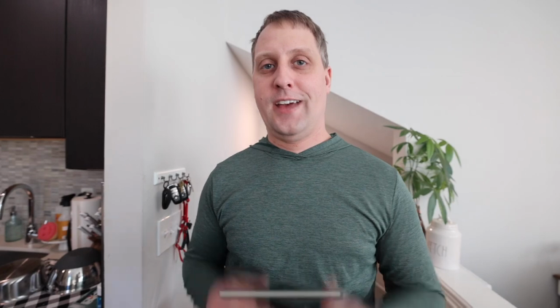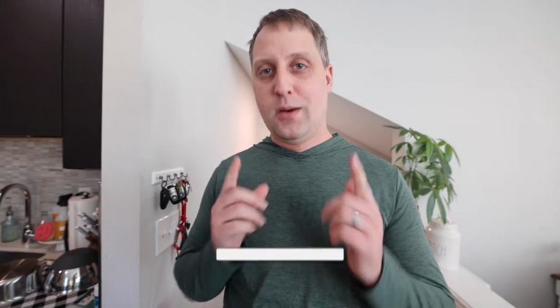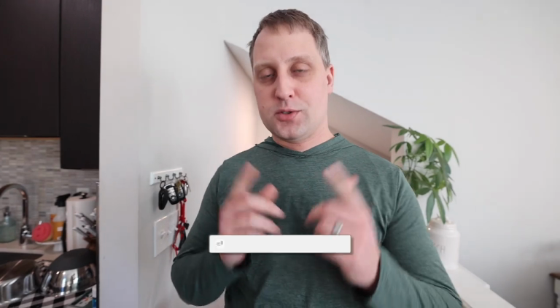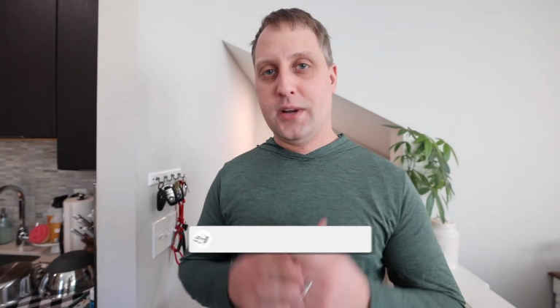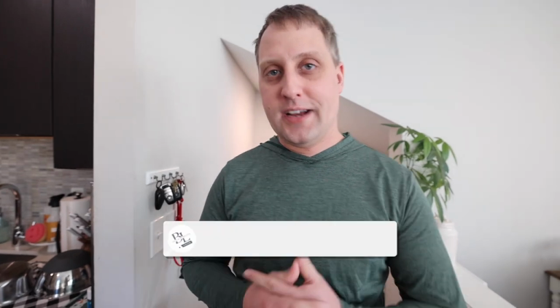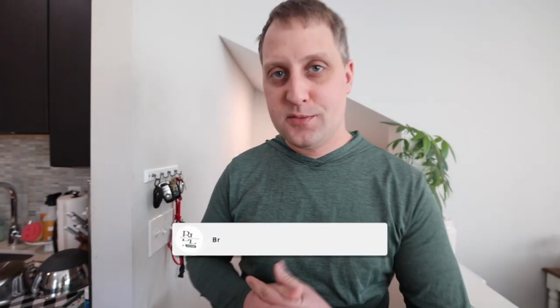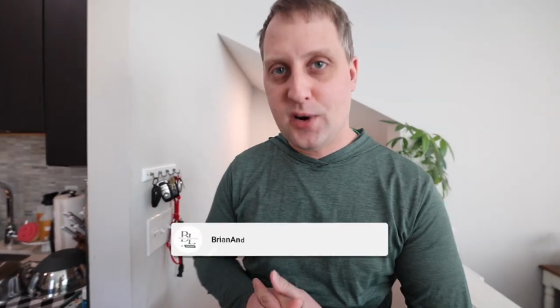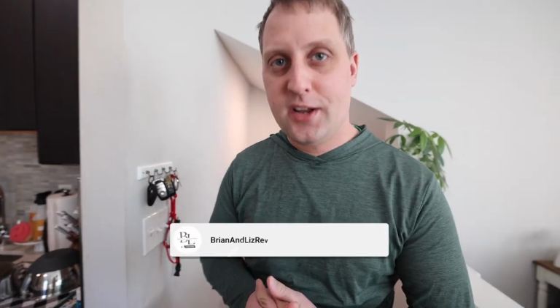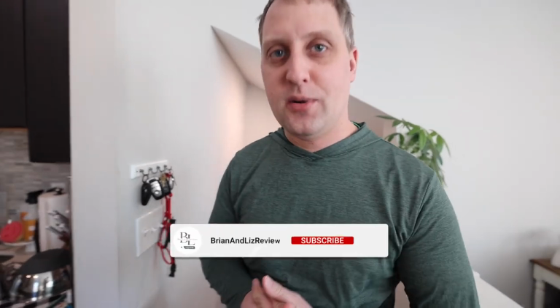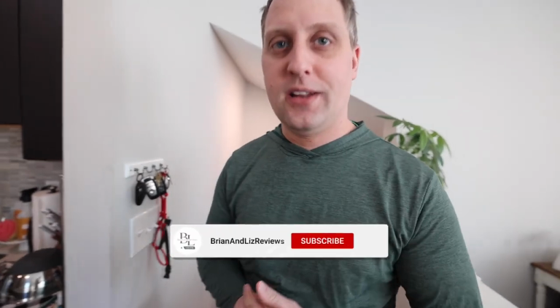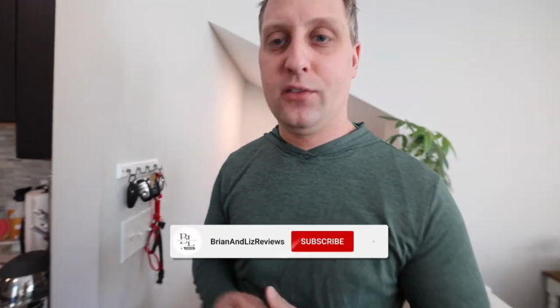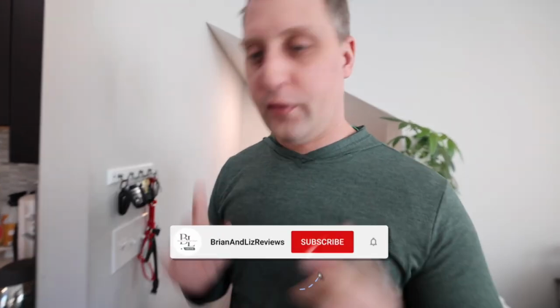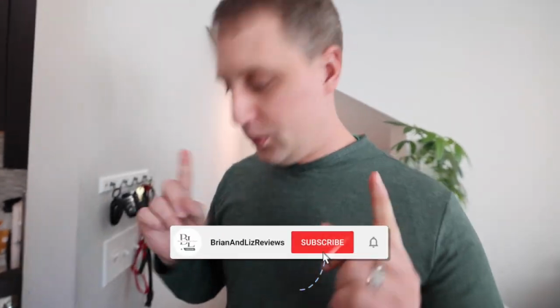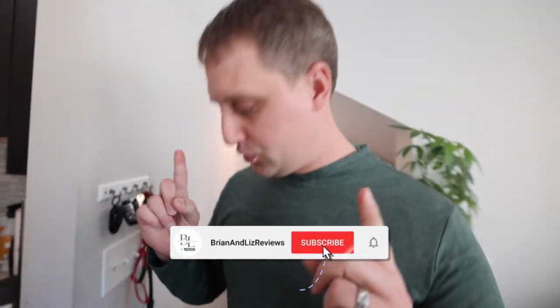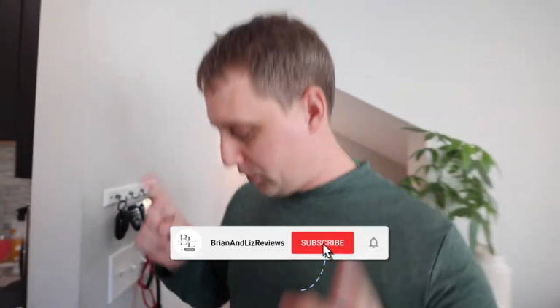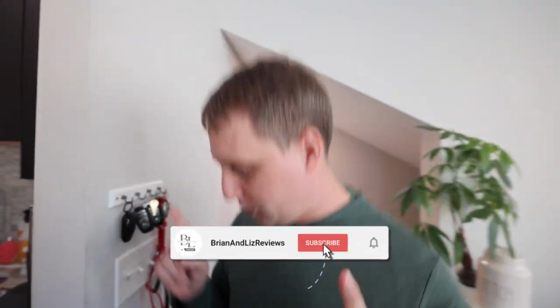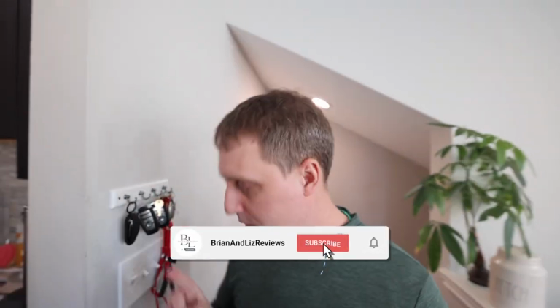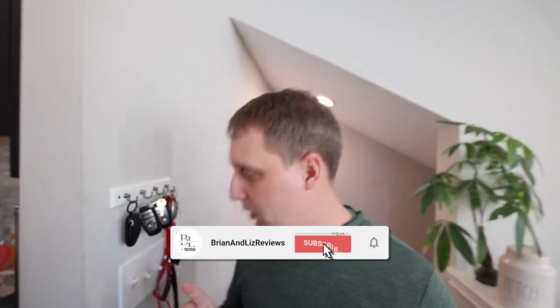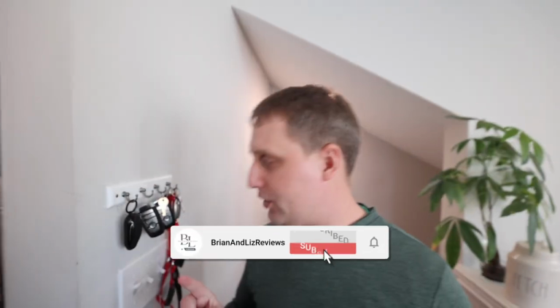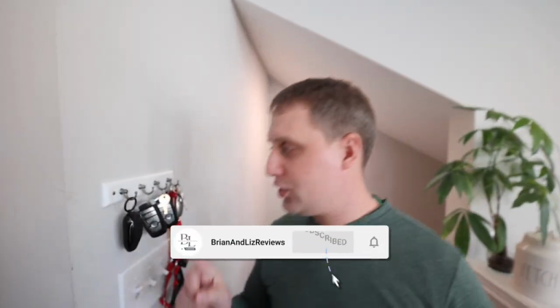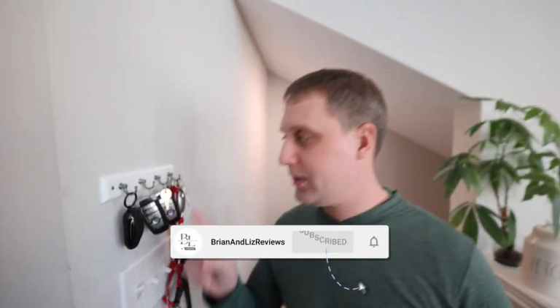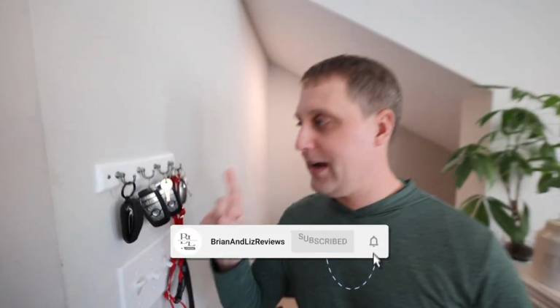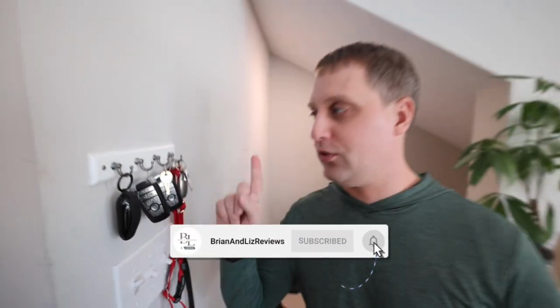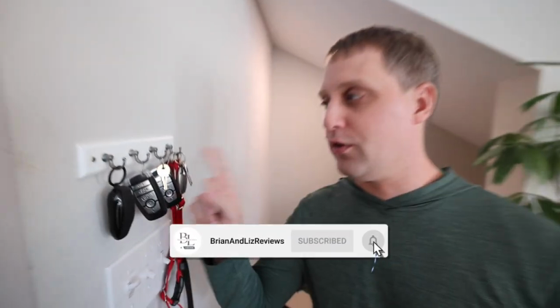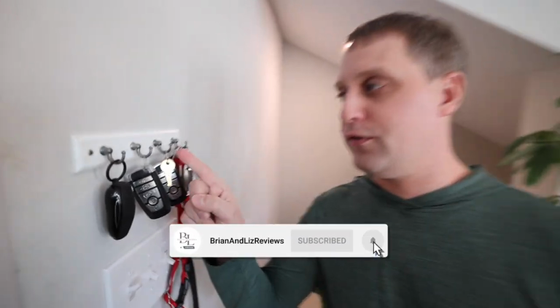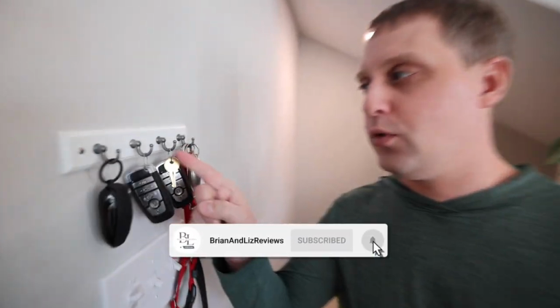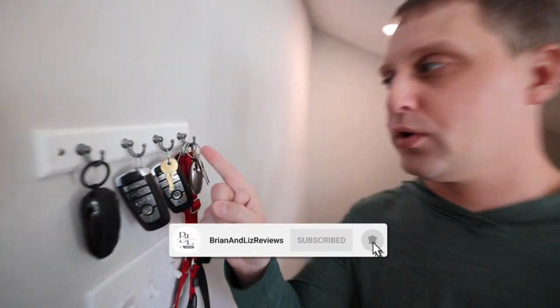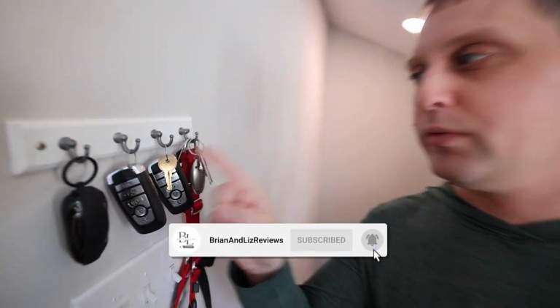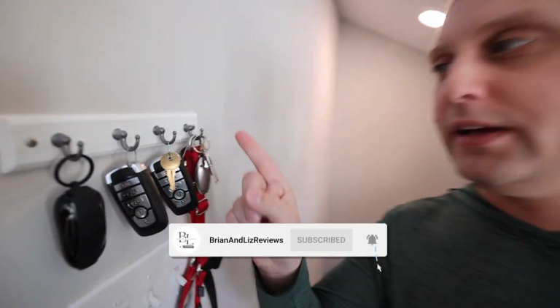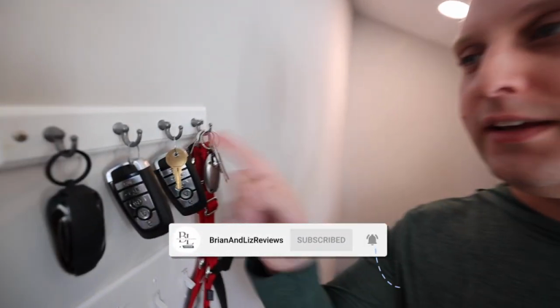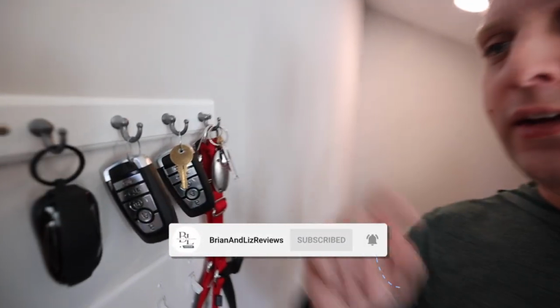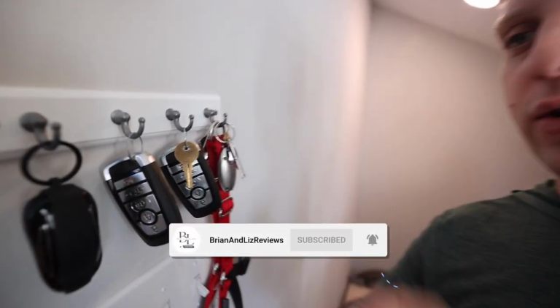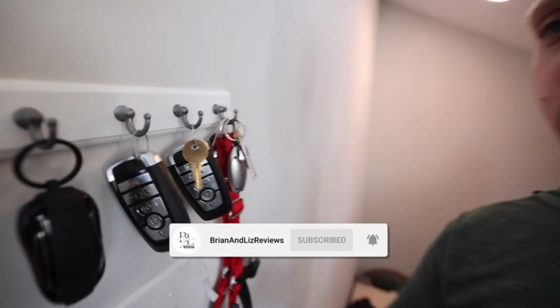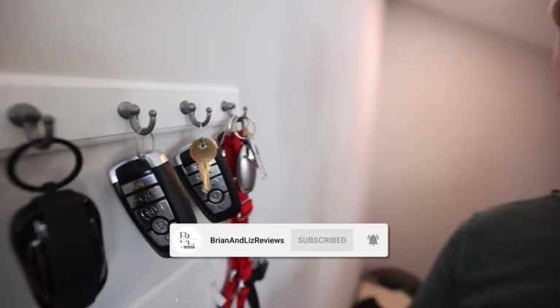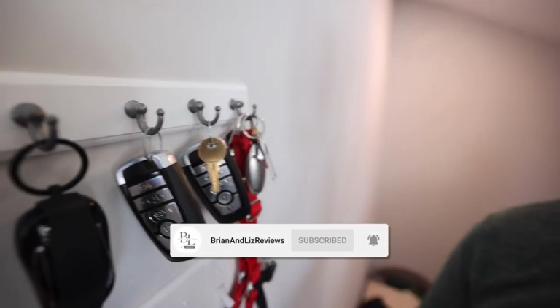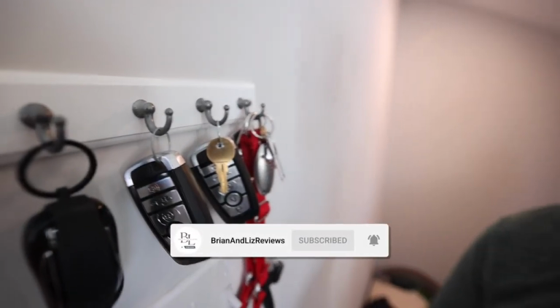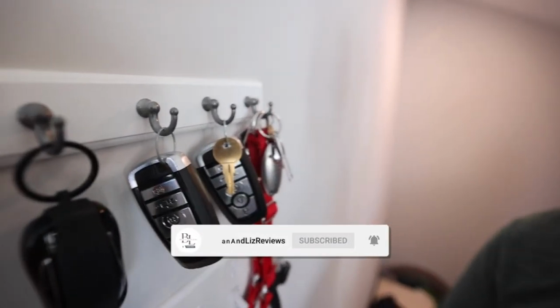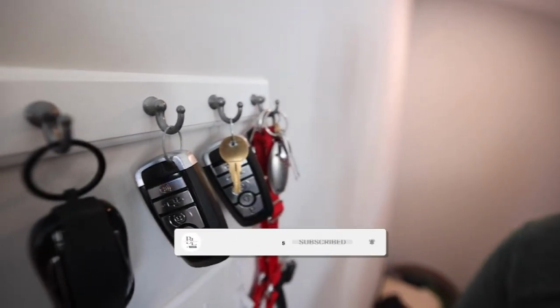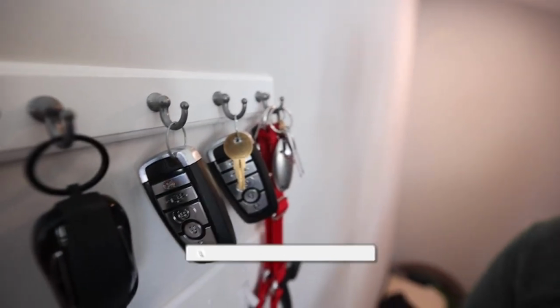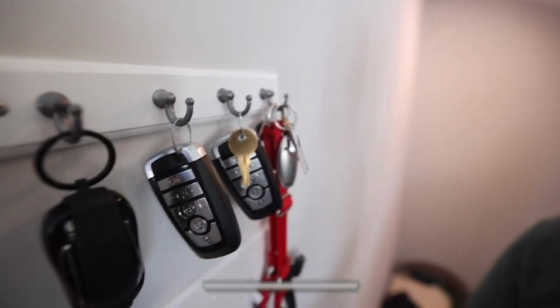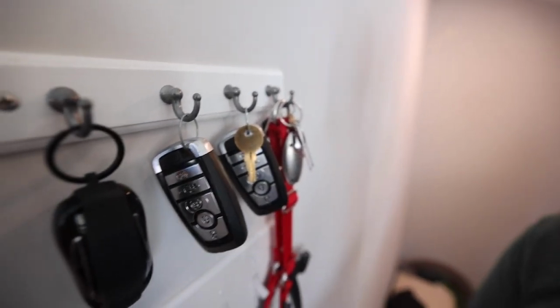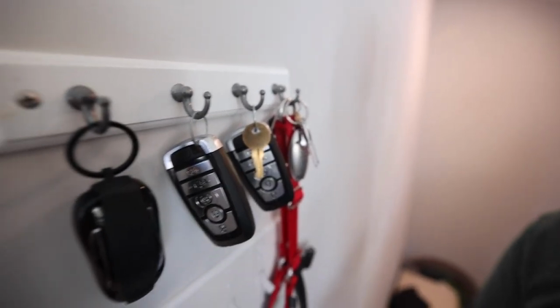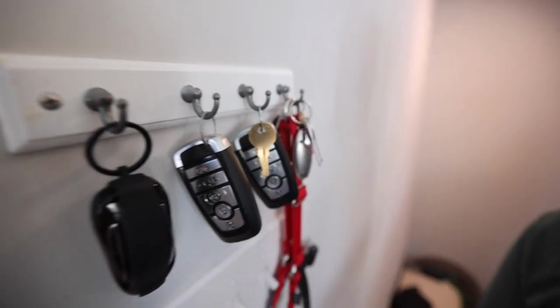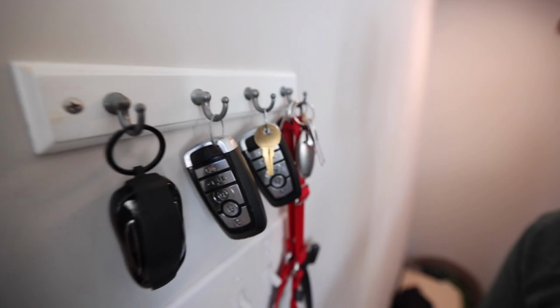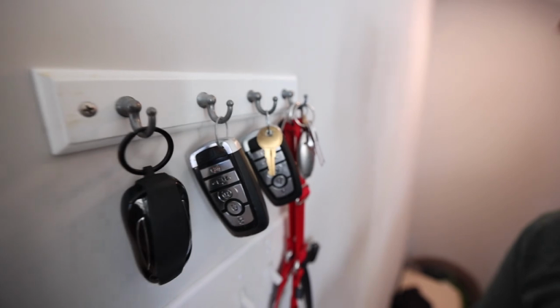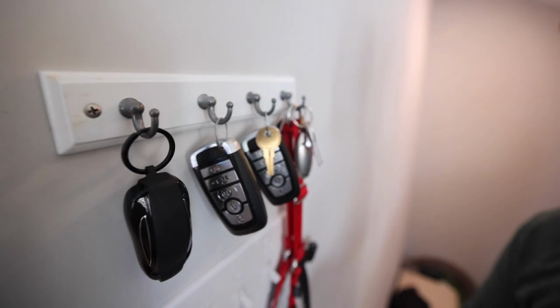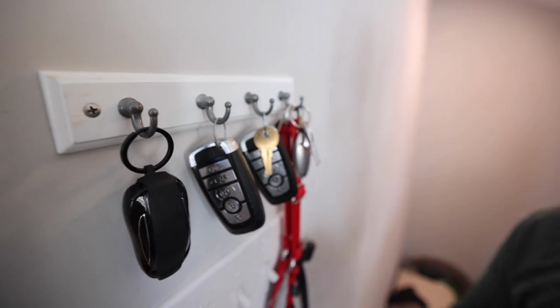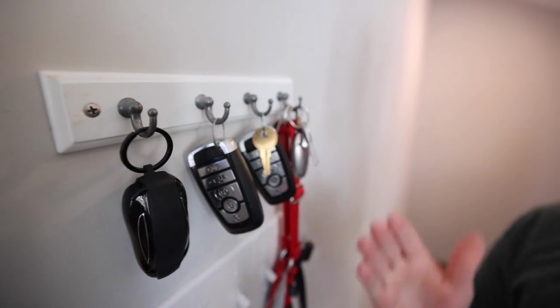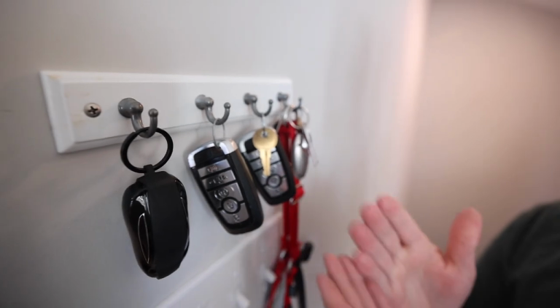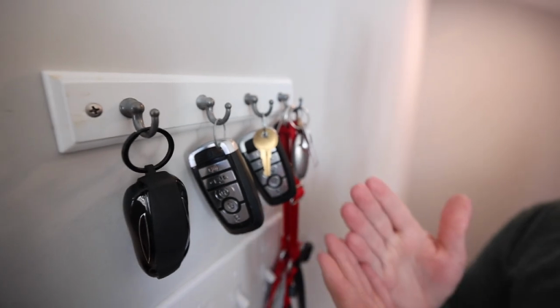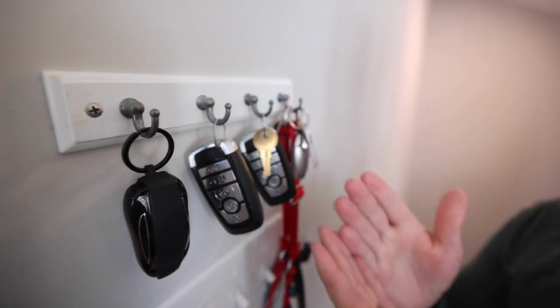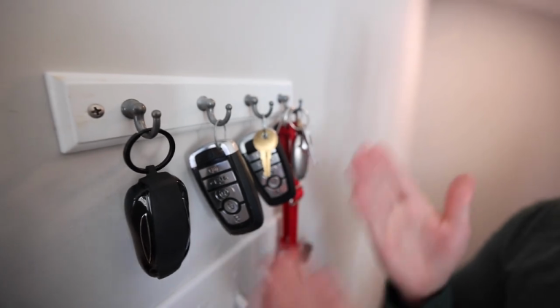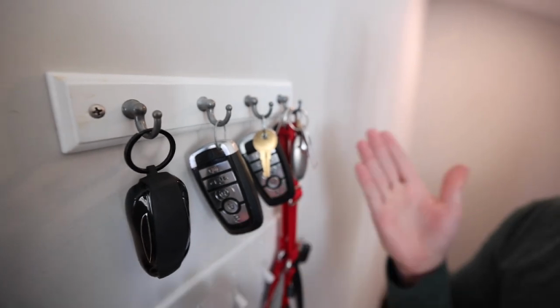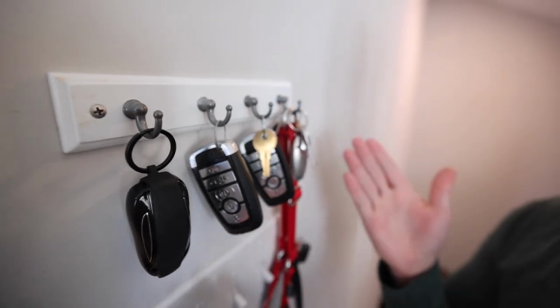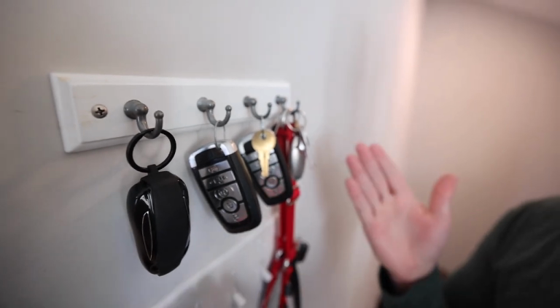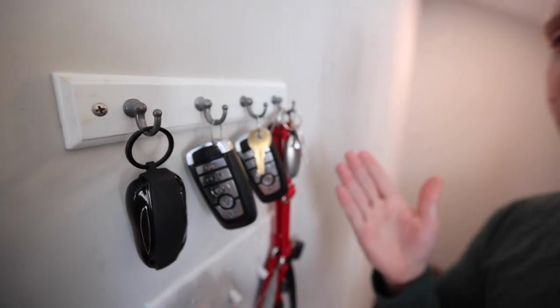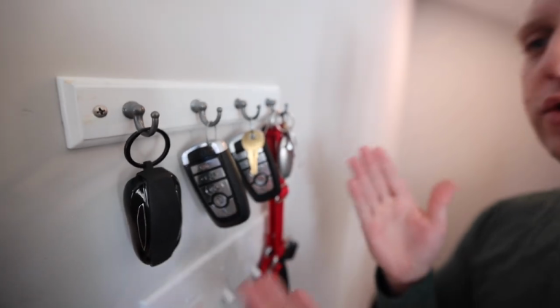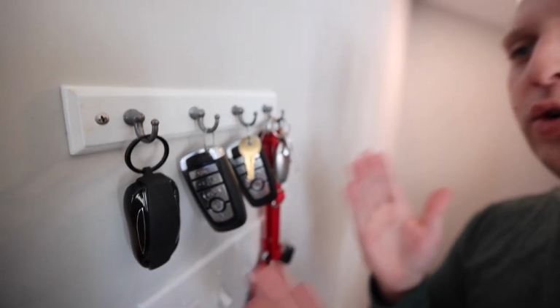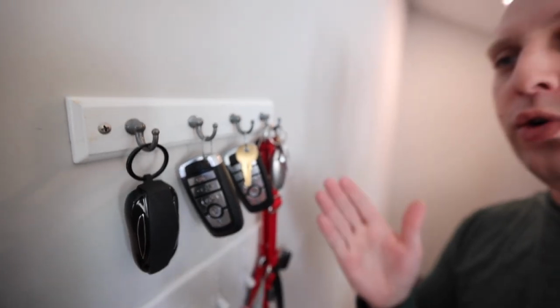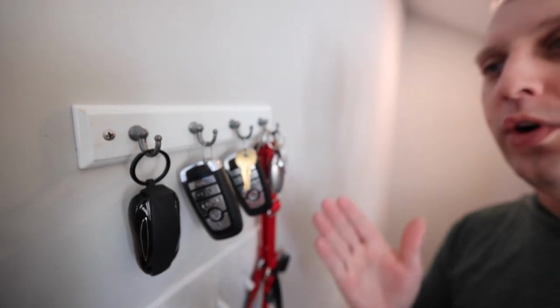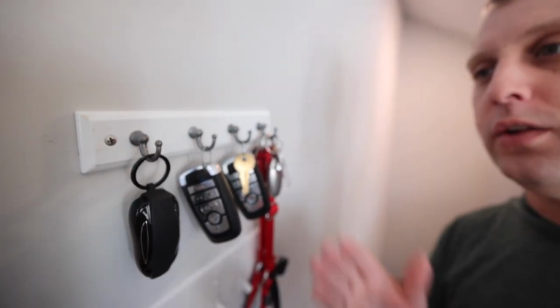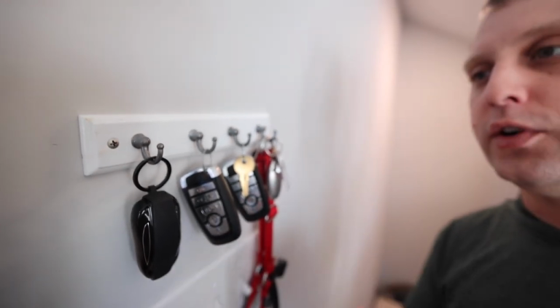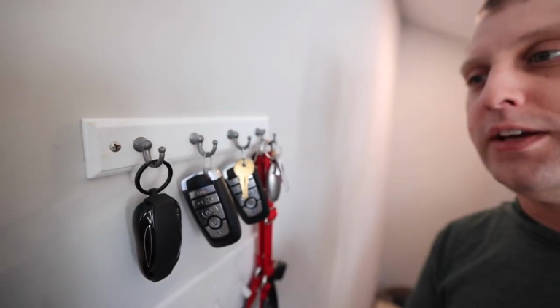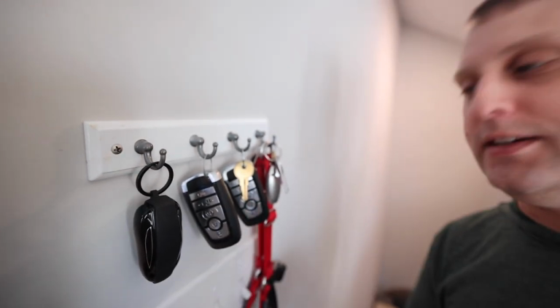Hey, what's going on guys? Brian here, Brian Lives Reviews. Real quick, I wanted to show you guys our four ring key holder that we have at the top of our stairwell here to, as you guys would imagine, hold all of our keys.